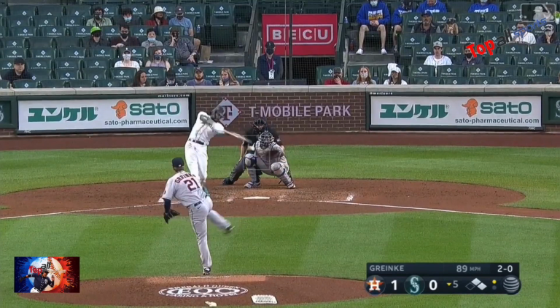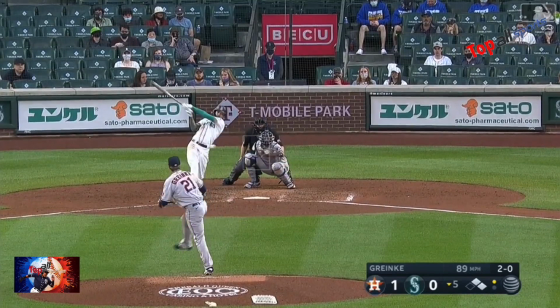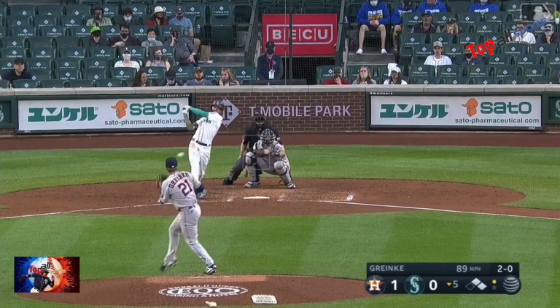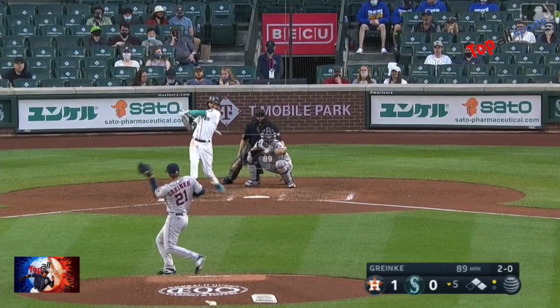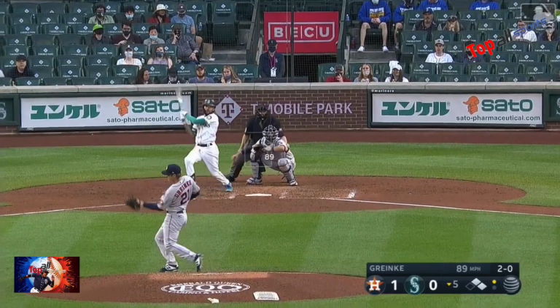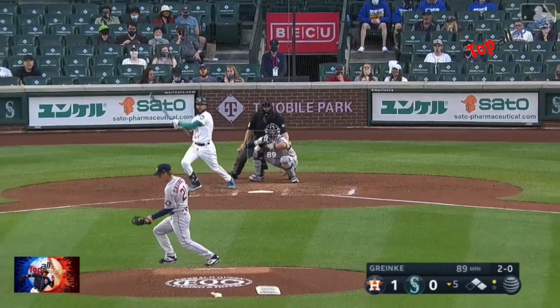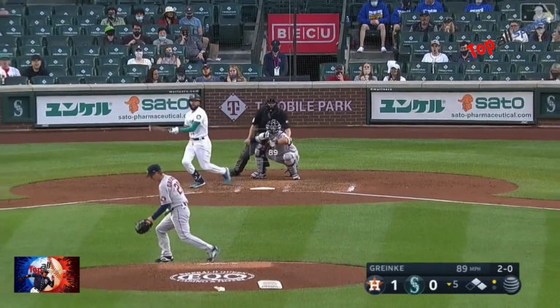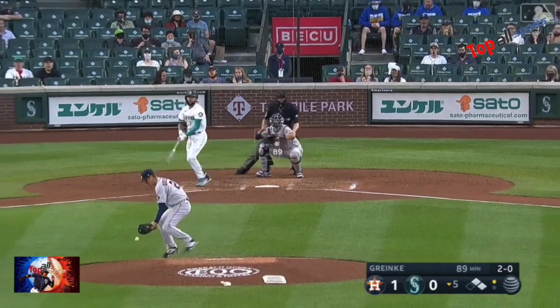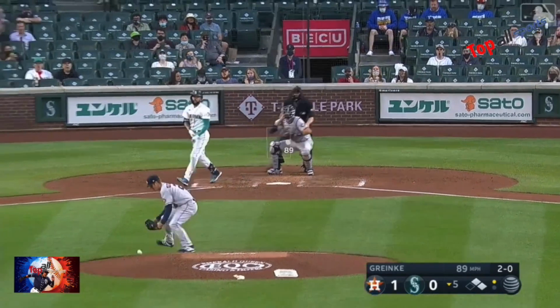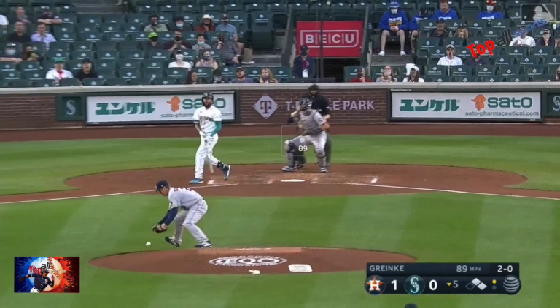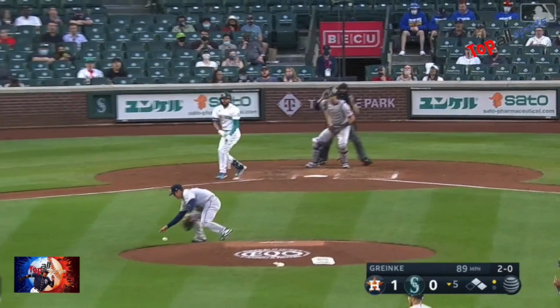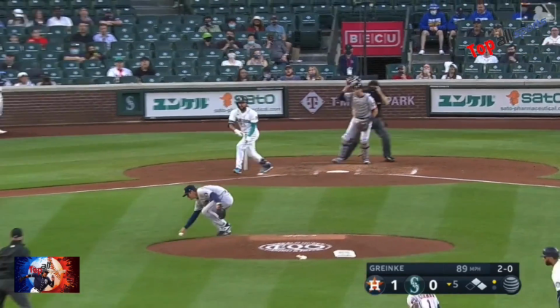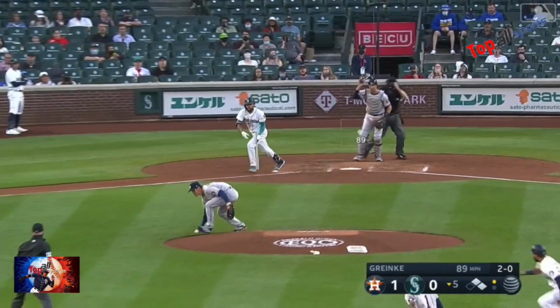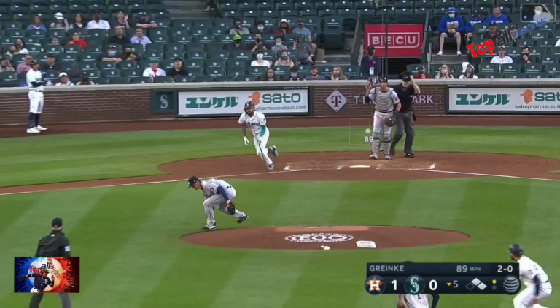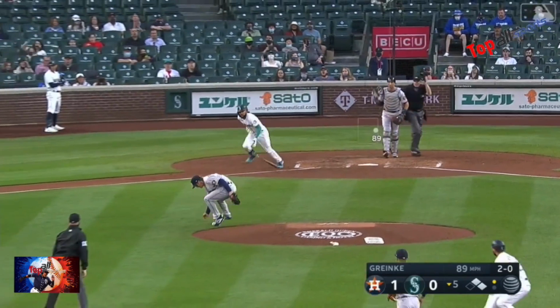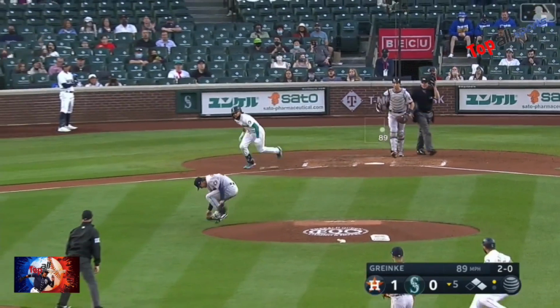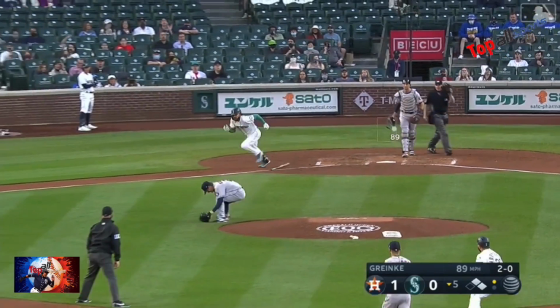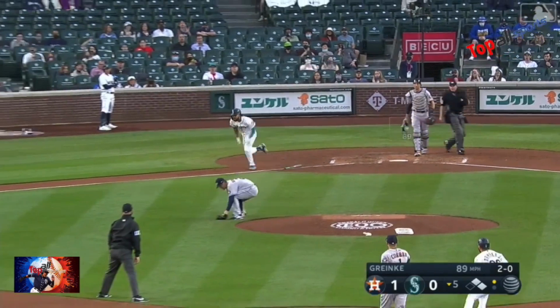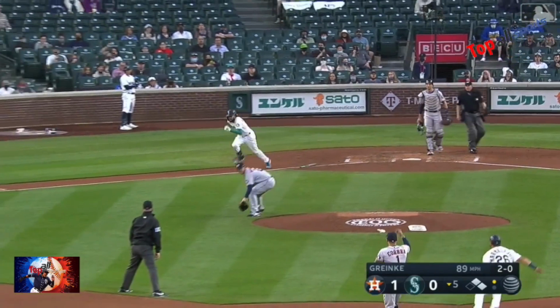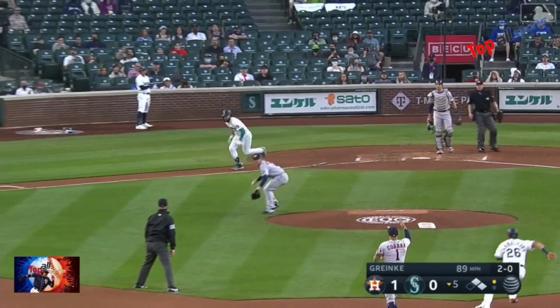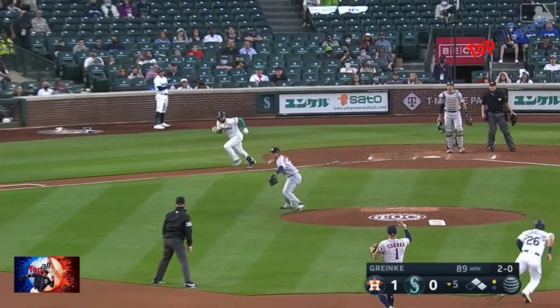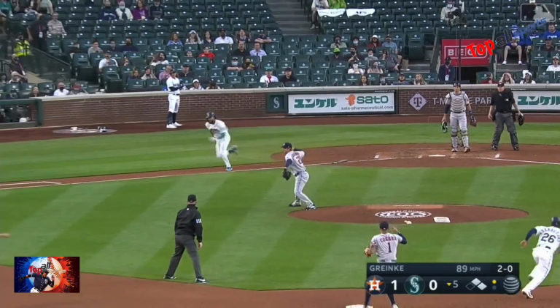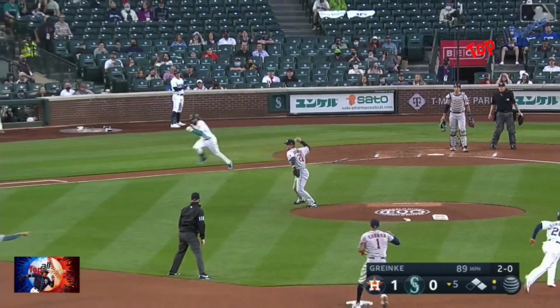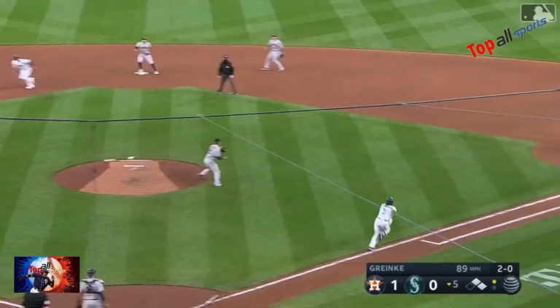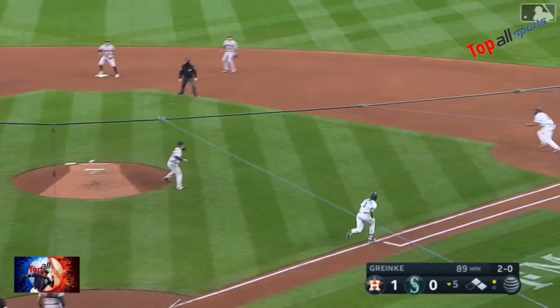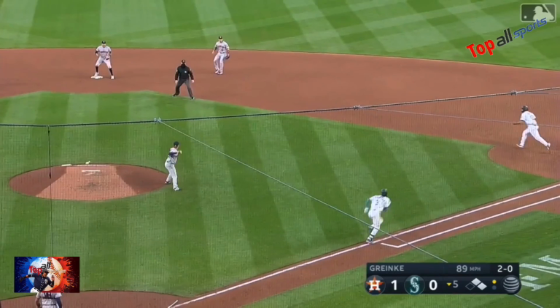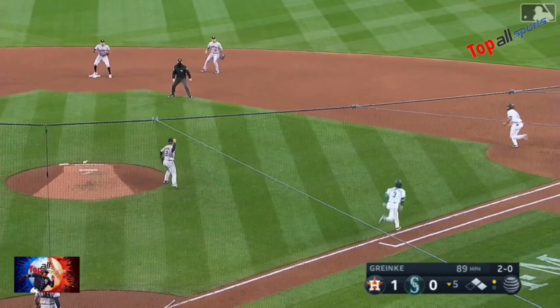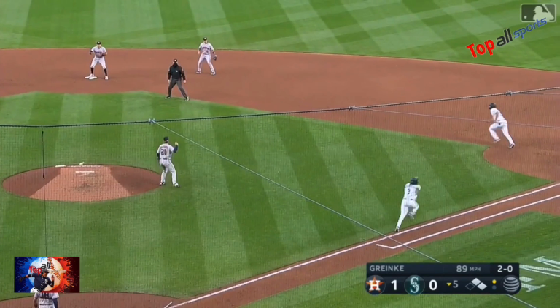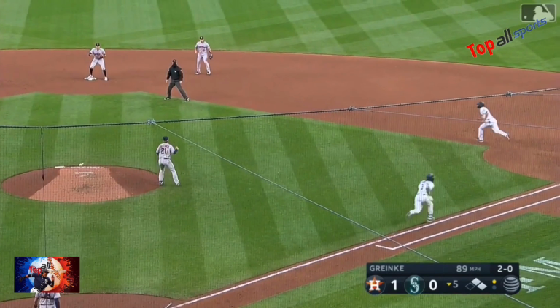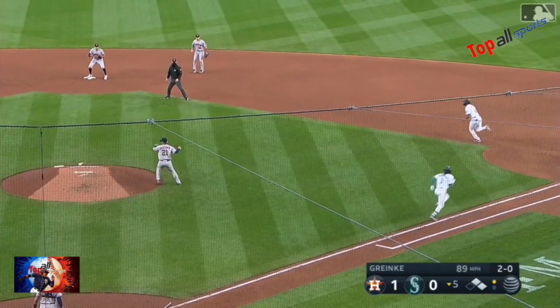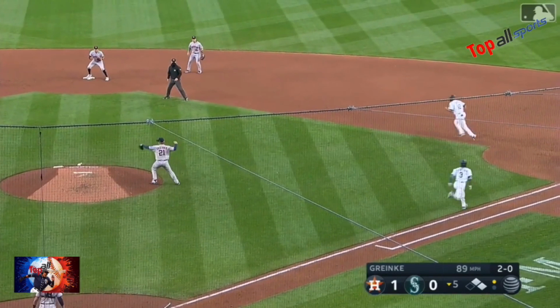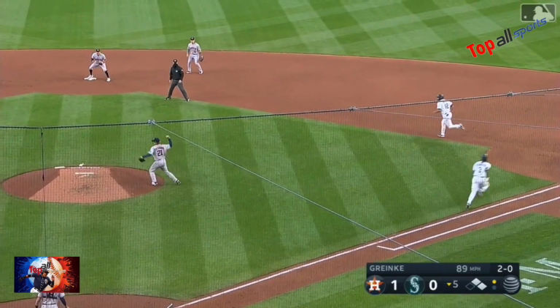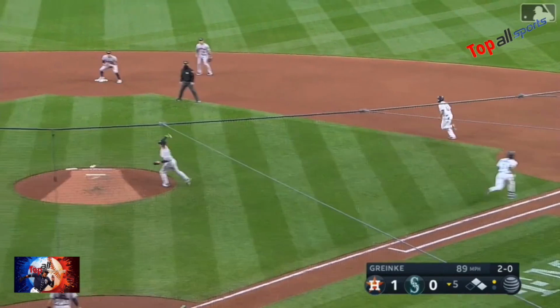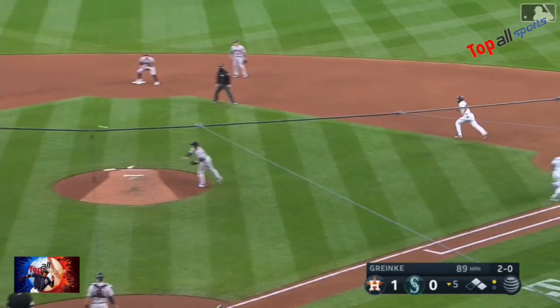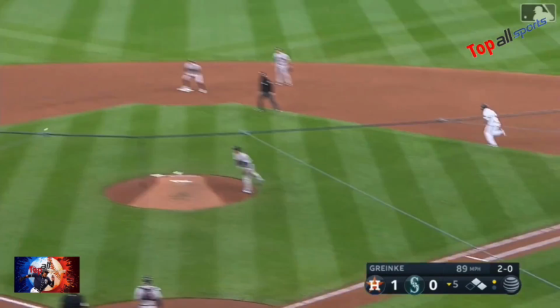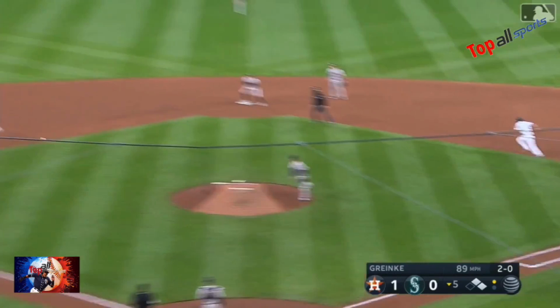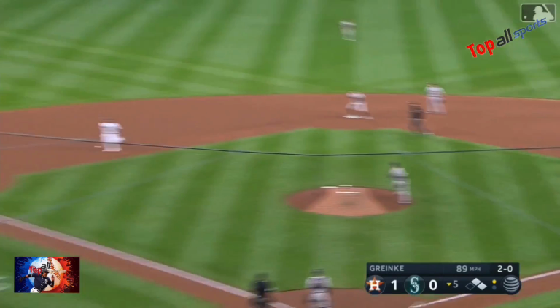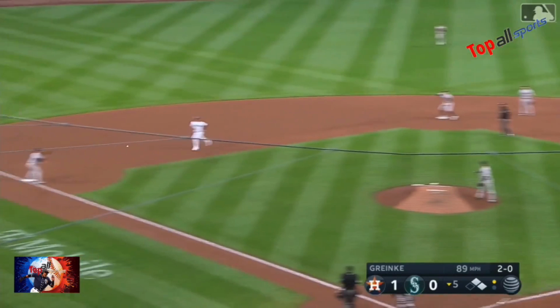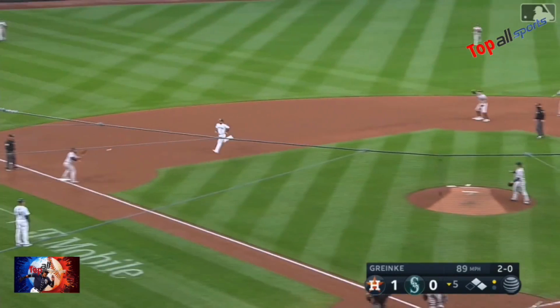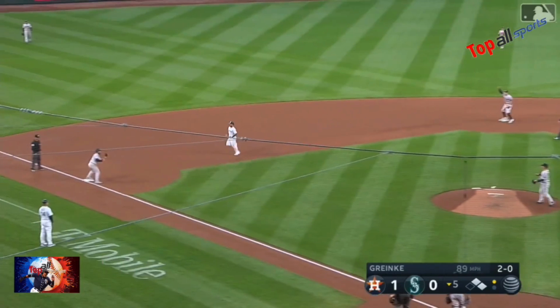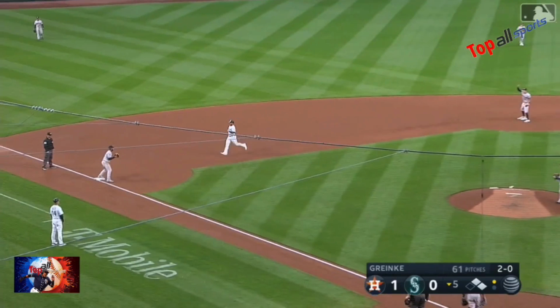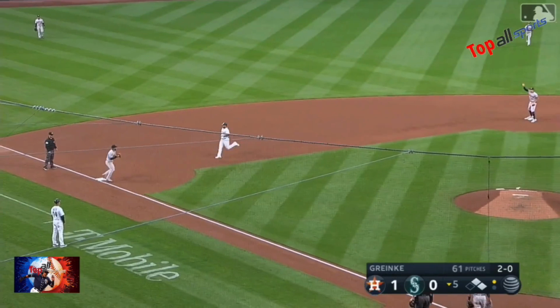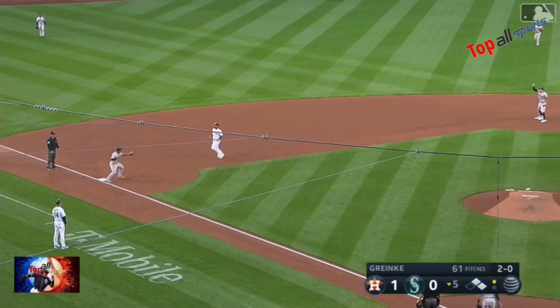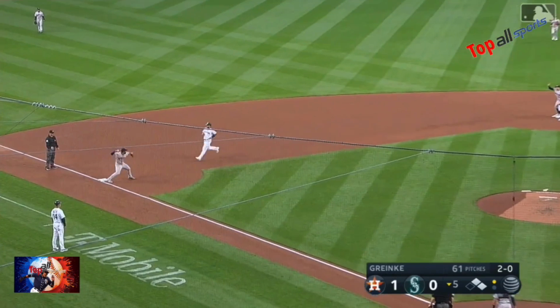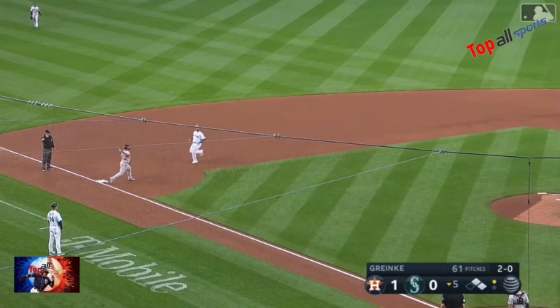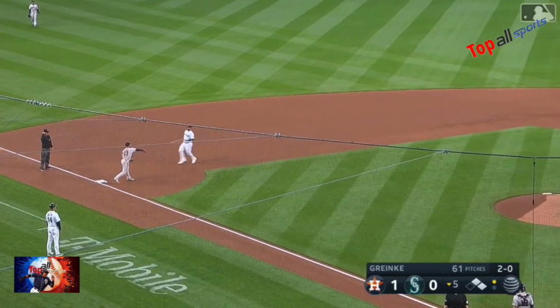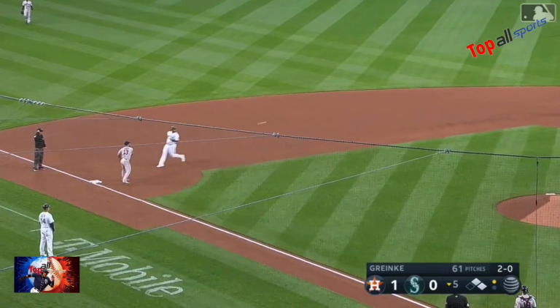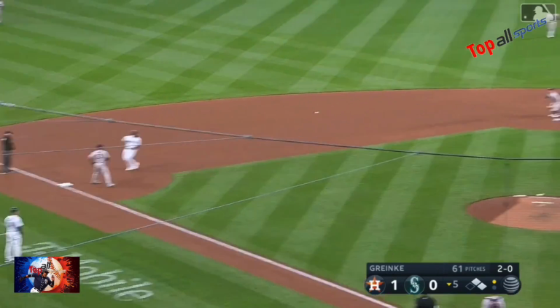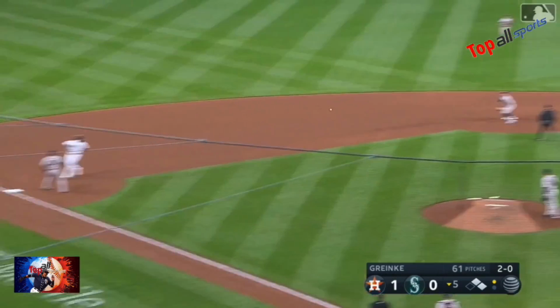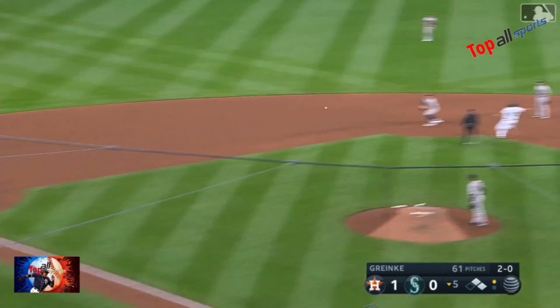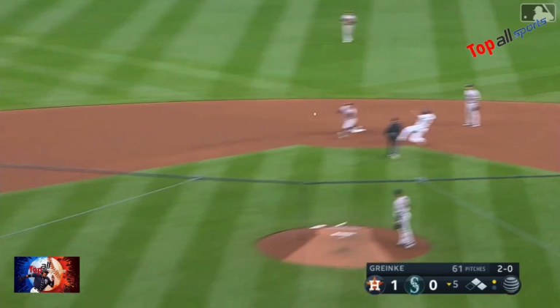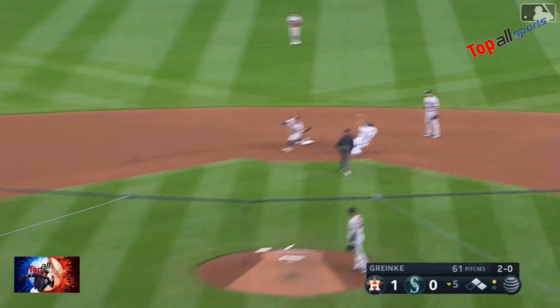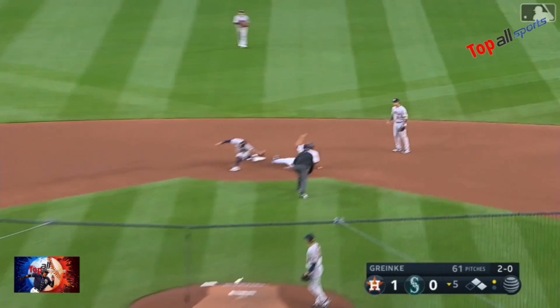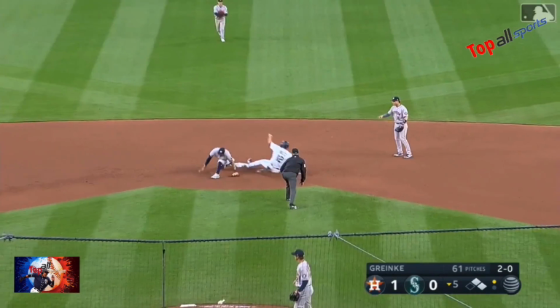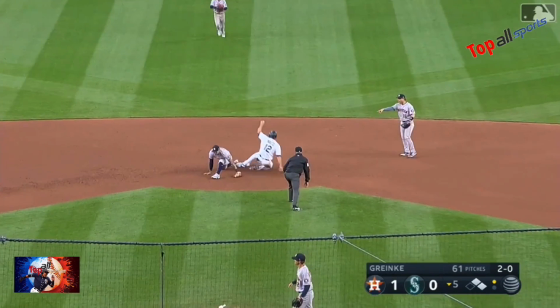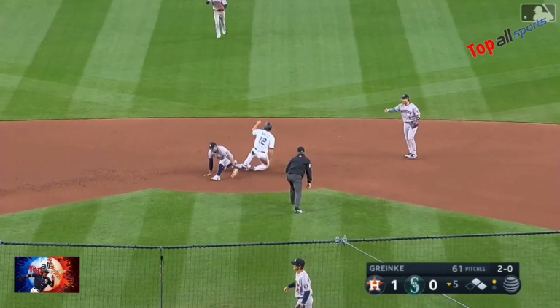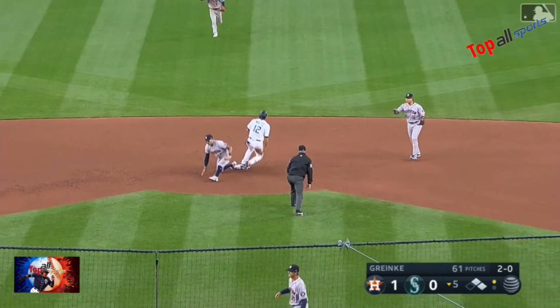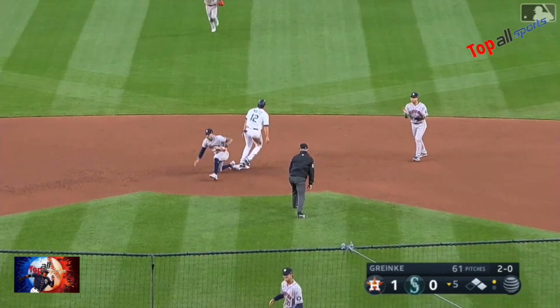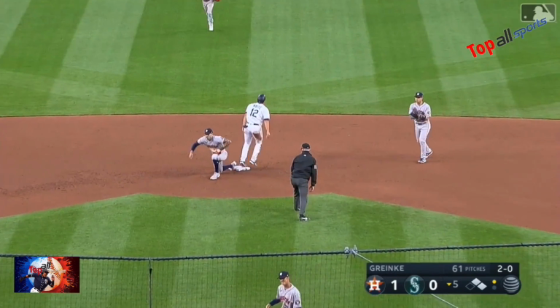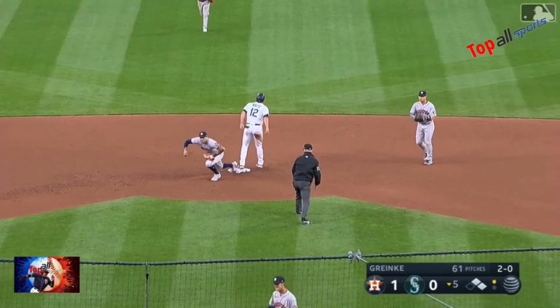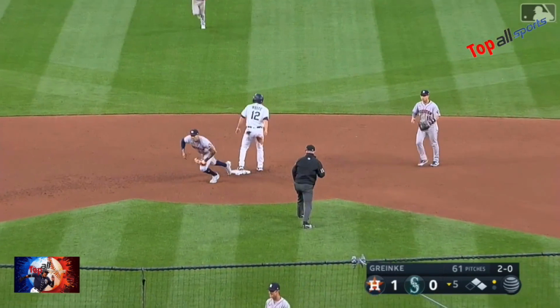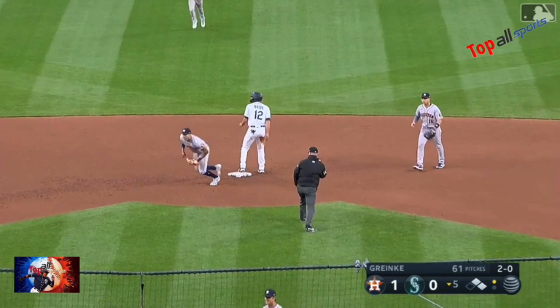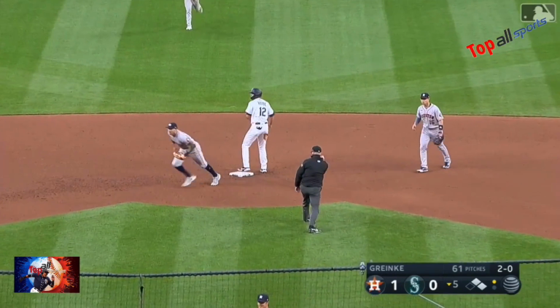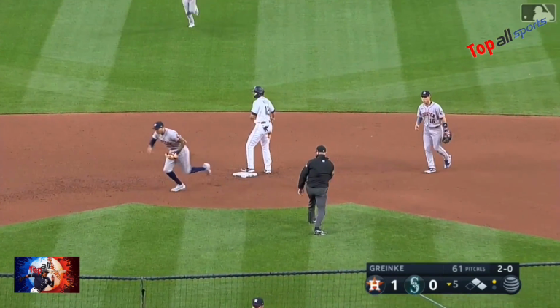Line drive — Zach makes the catch. Does he? He lets it drop. What's the ruling? They're going to get the out at third — and a double play.